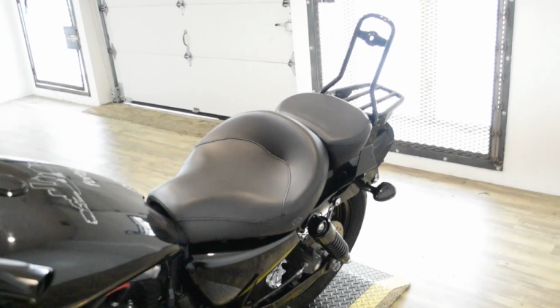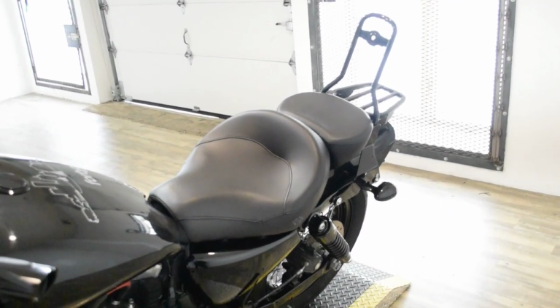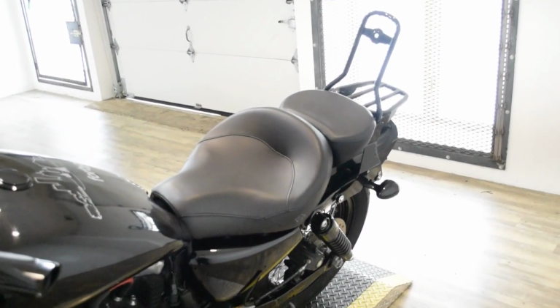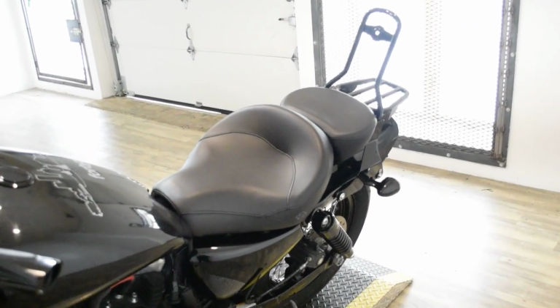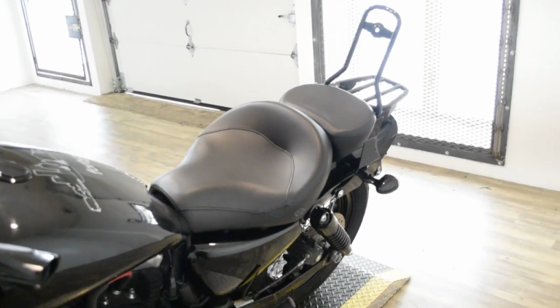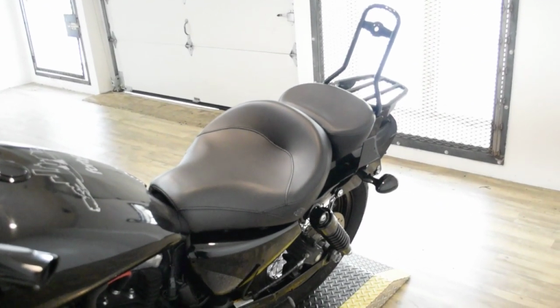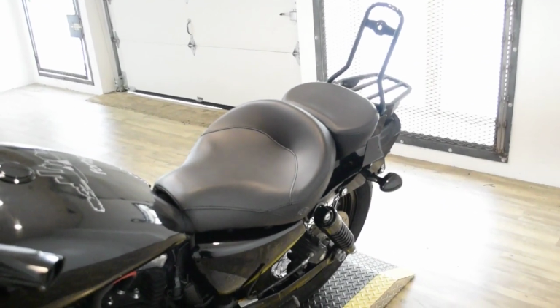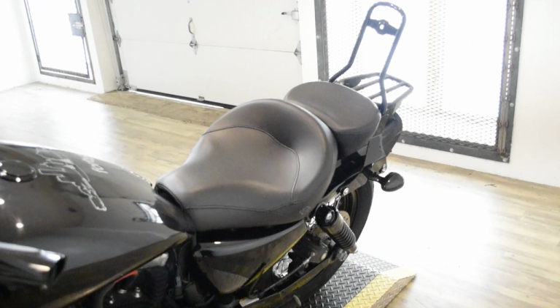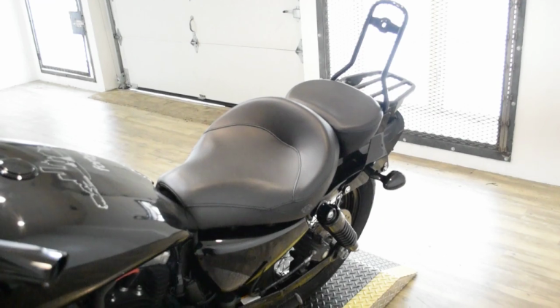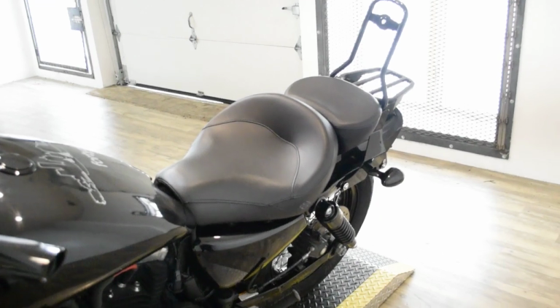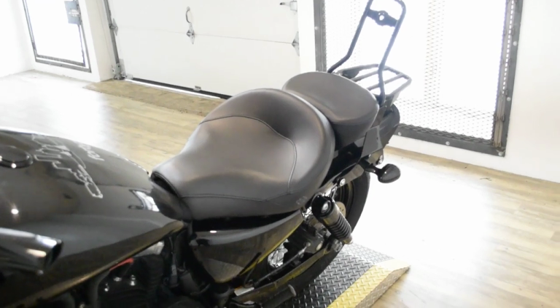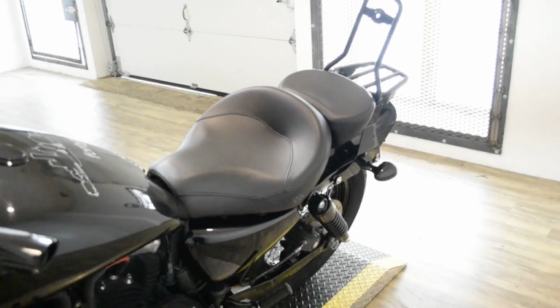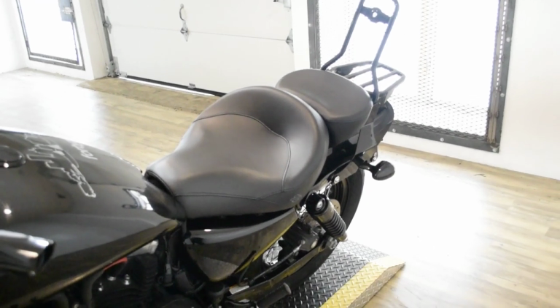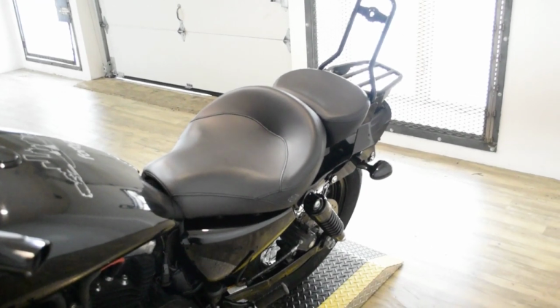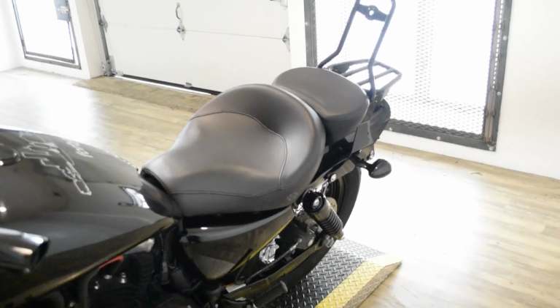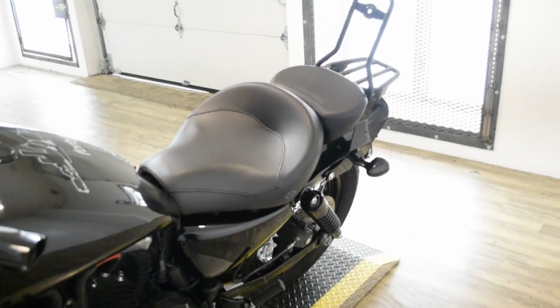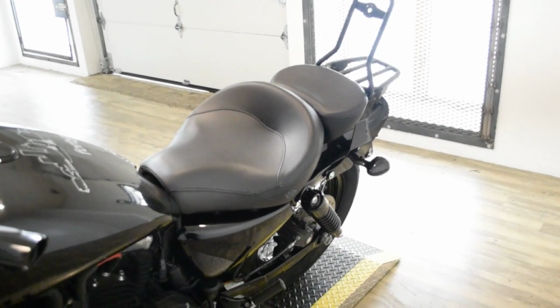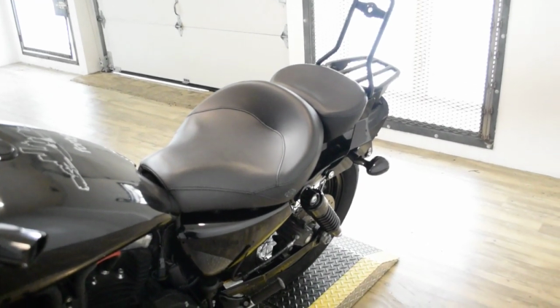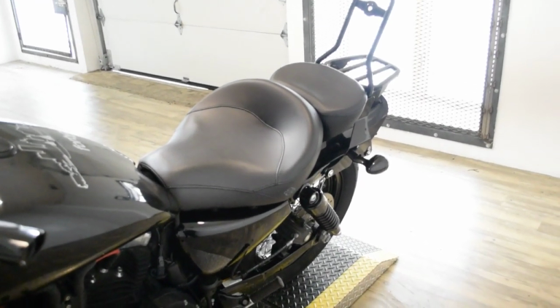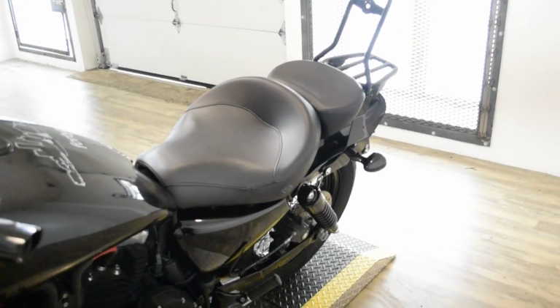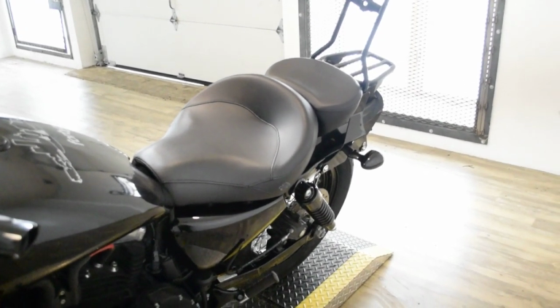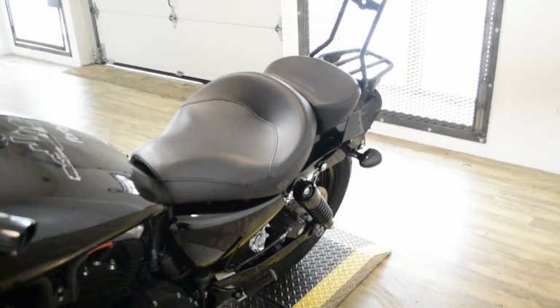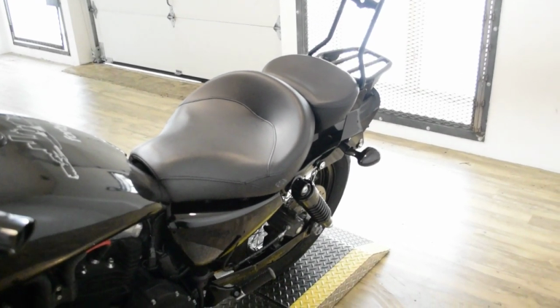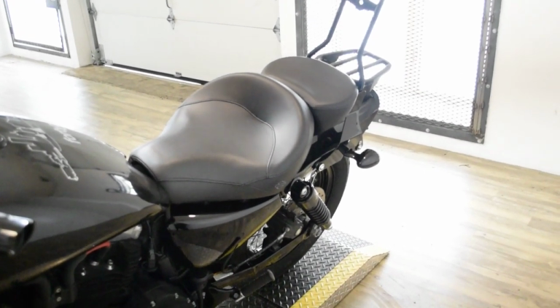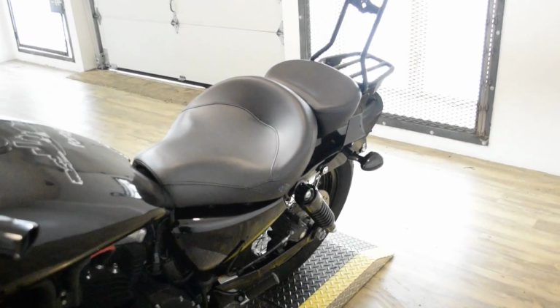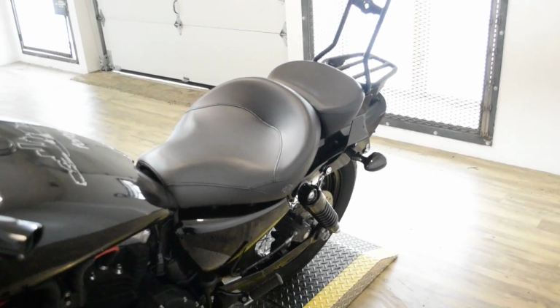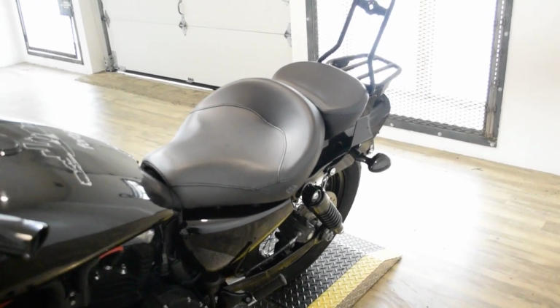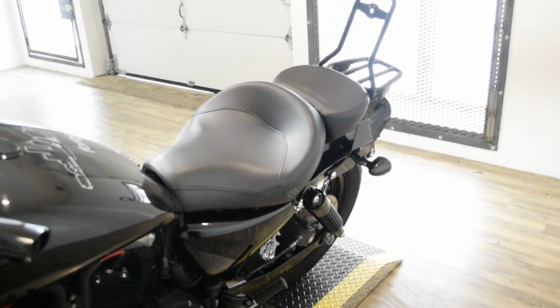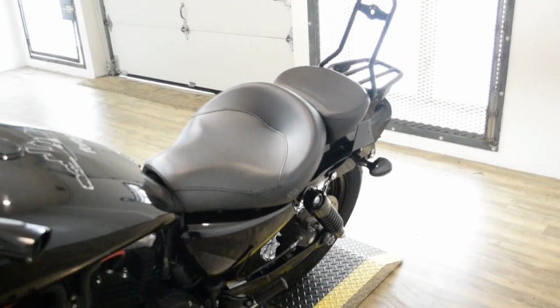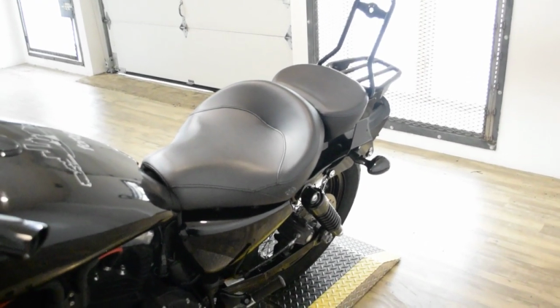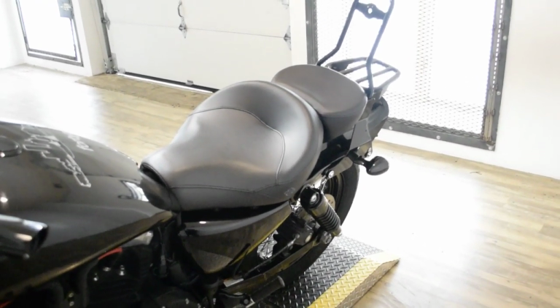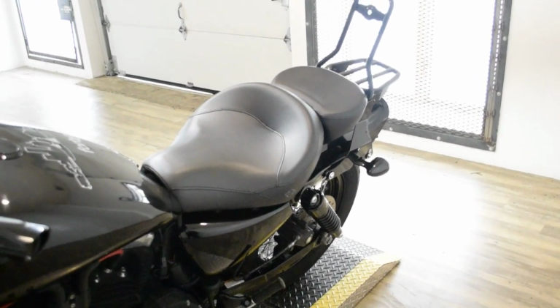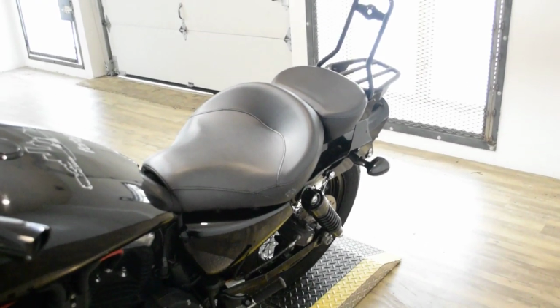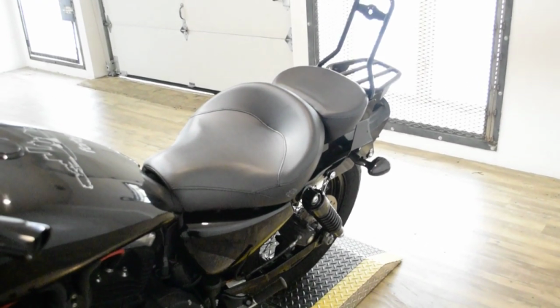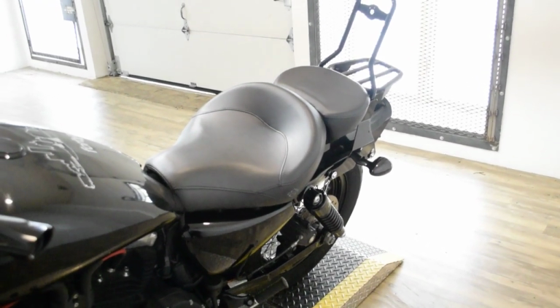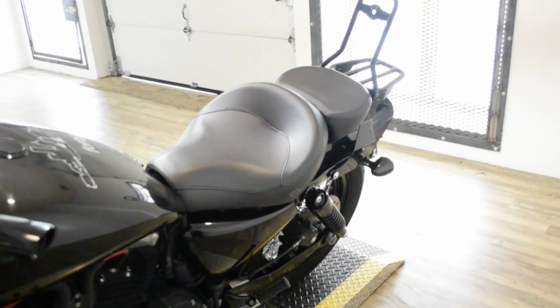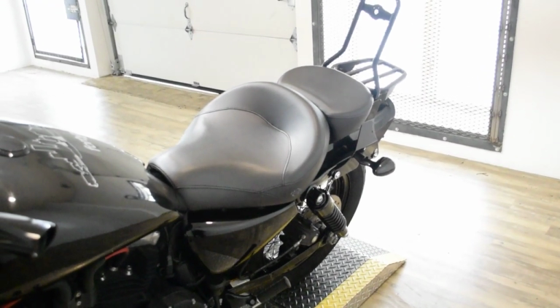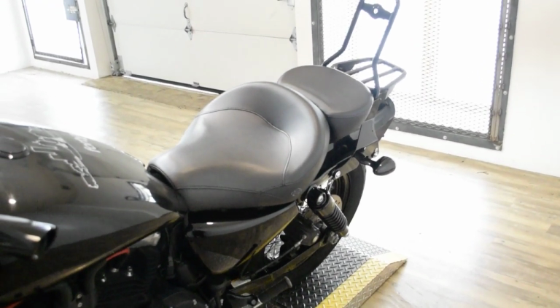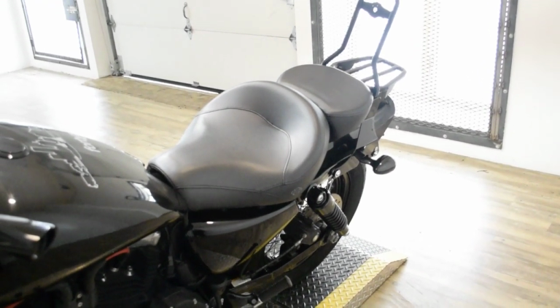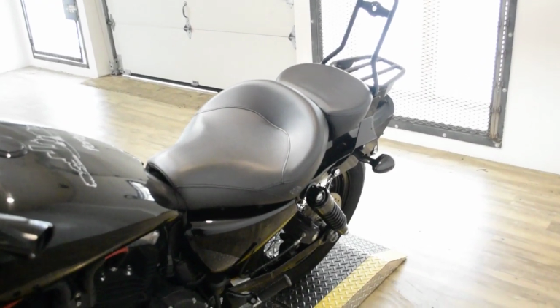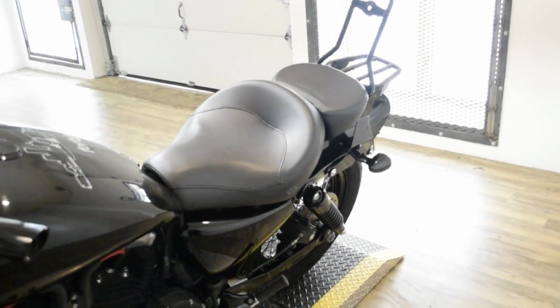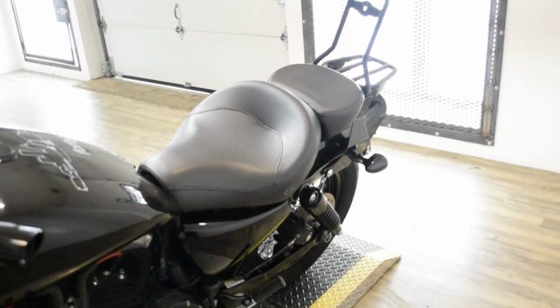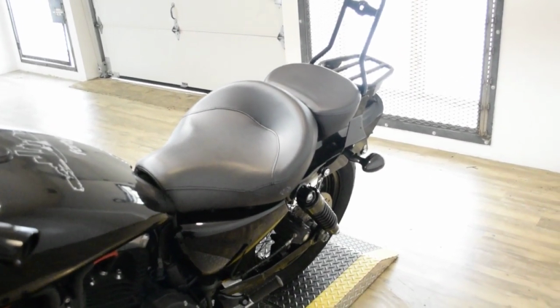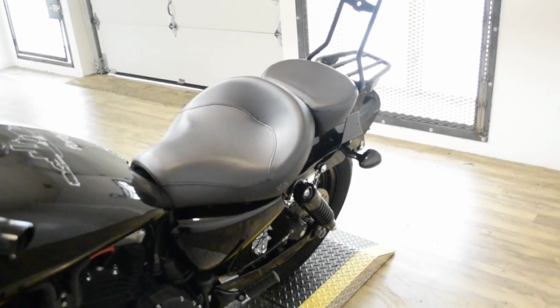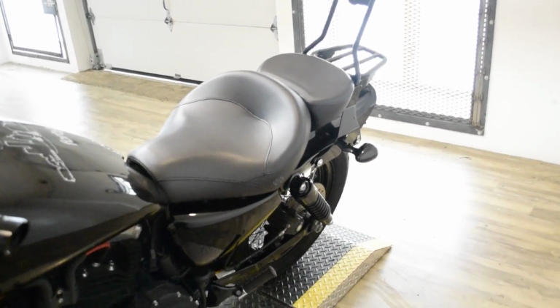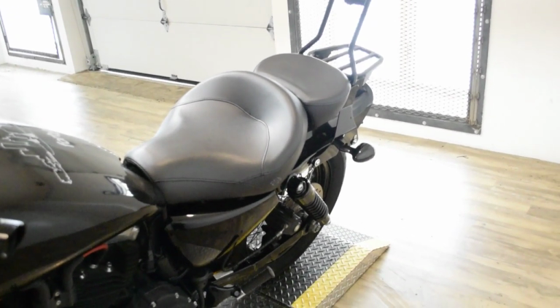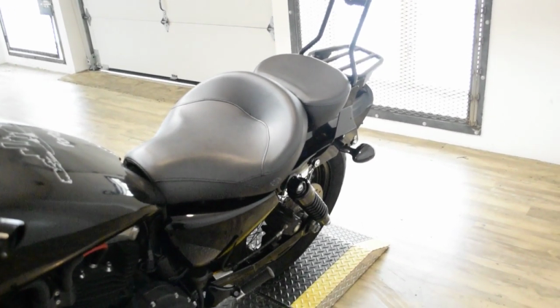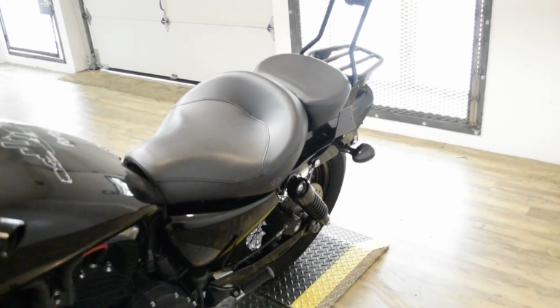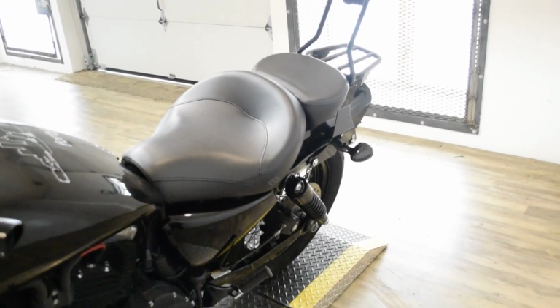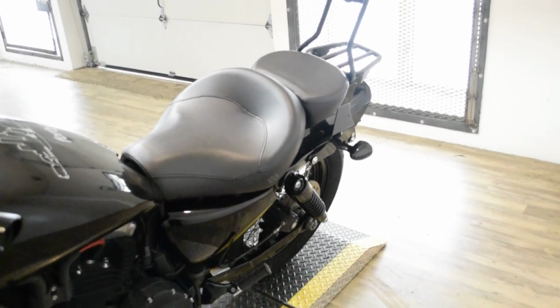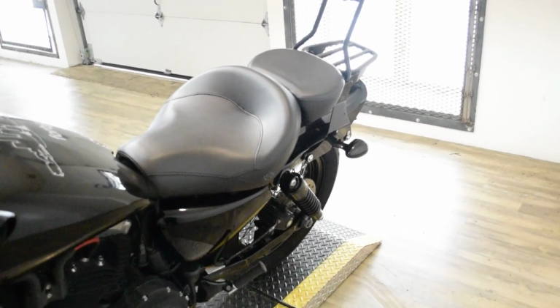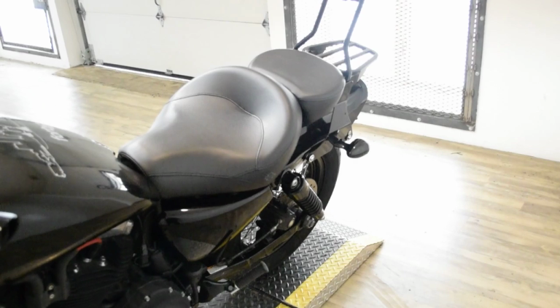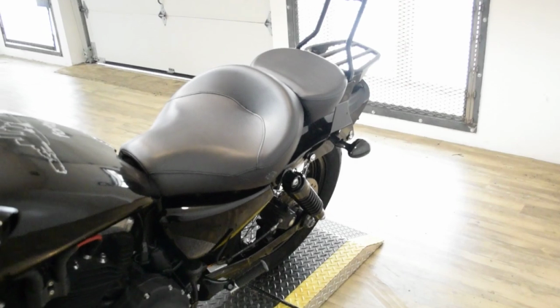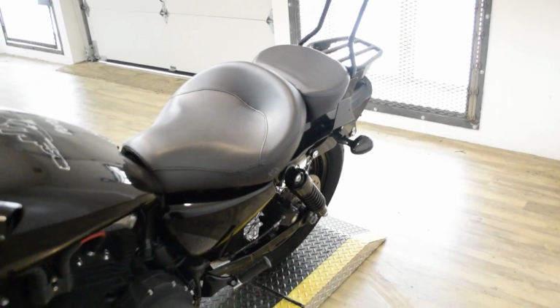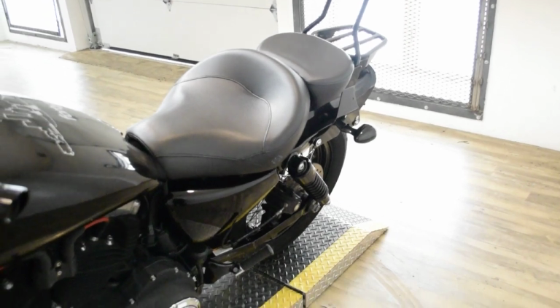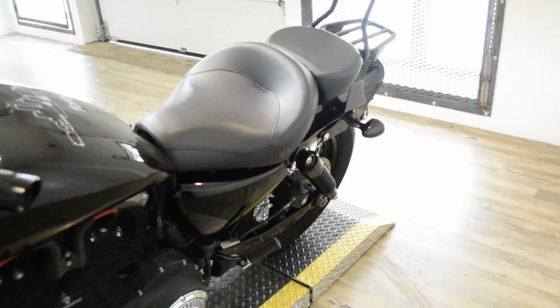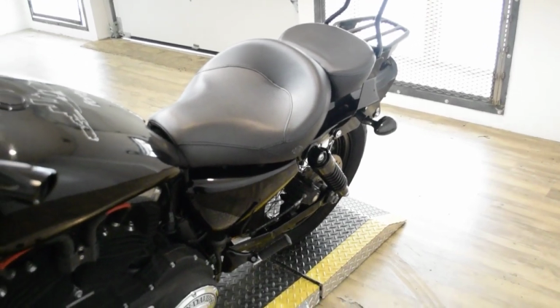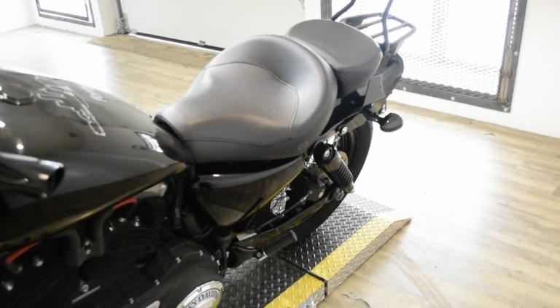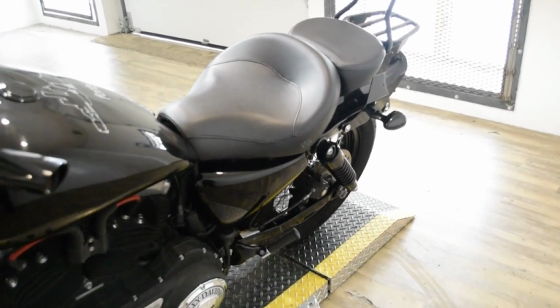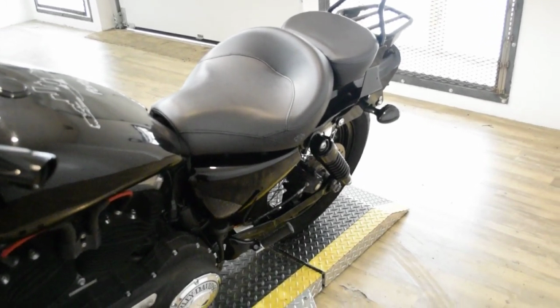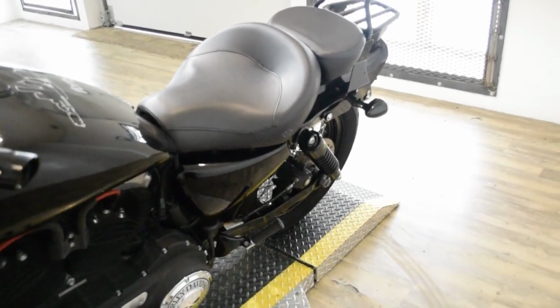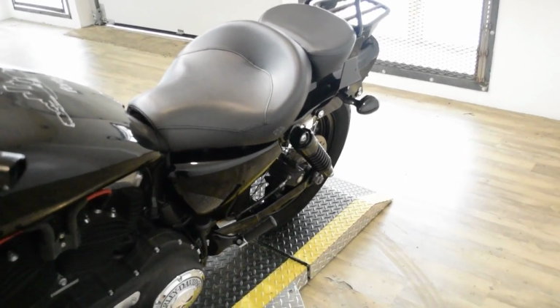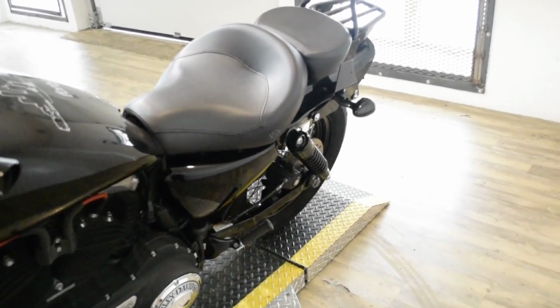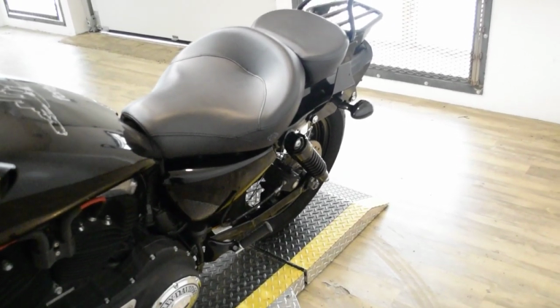This bike has been serviced and safety inspected and is ready for the road. It has 8,466 miles on it.